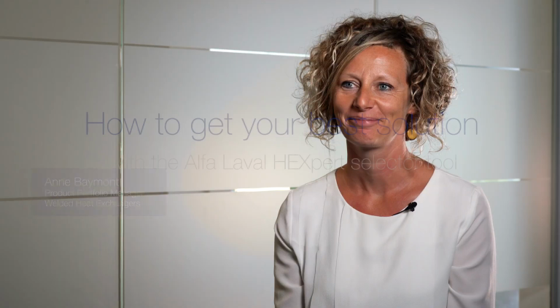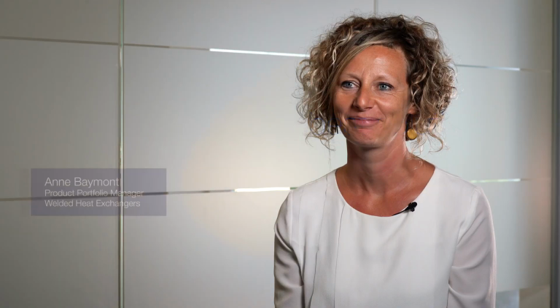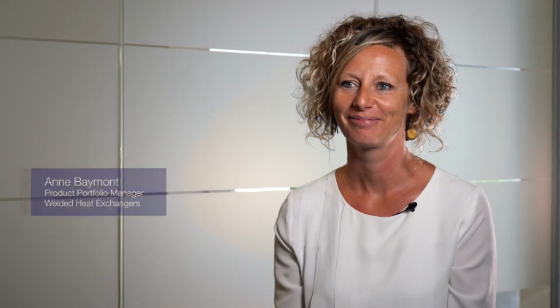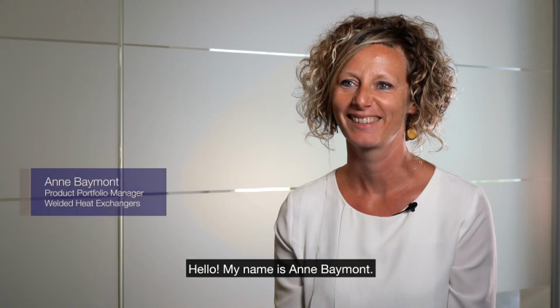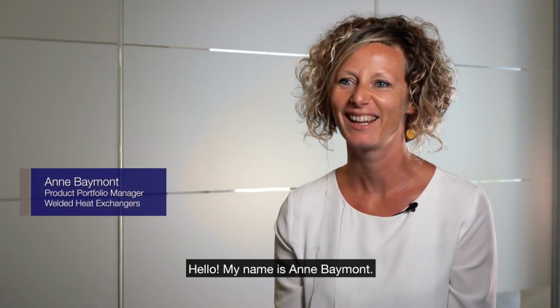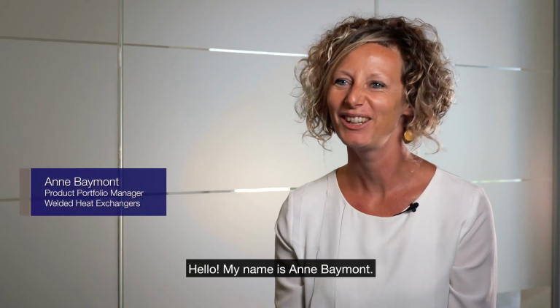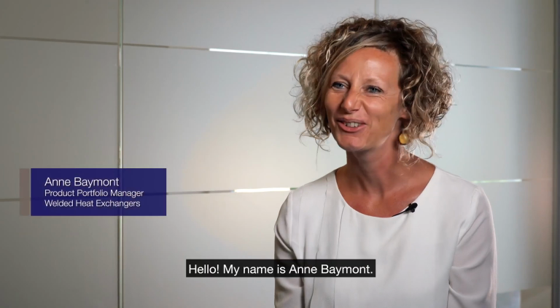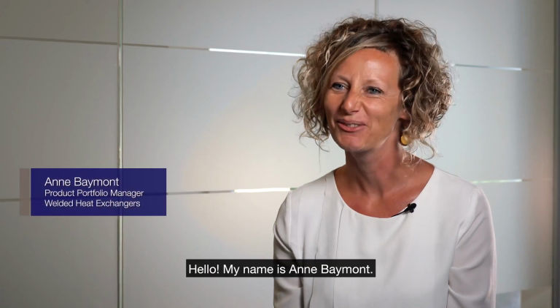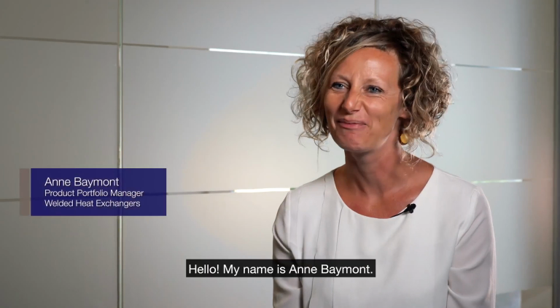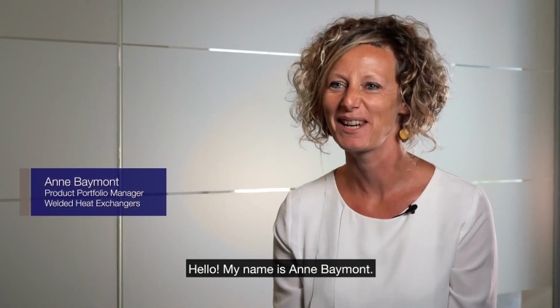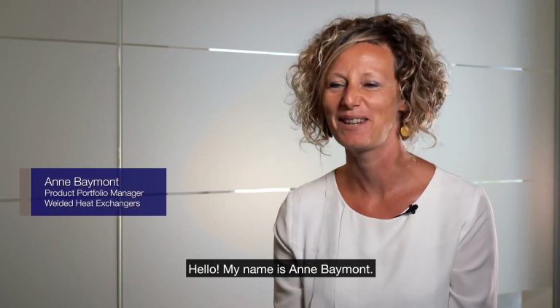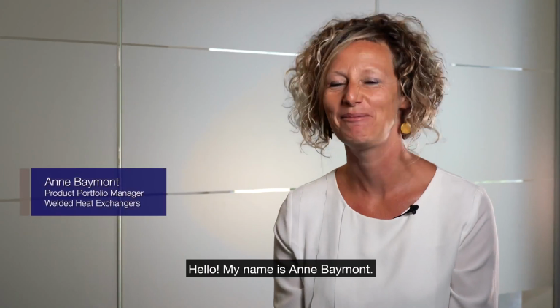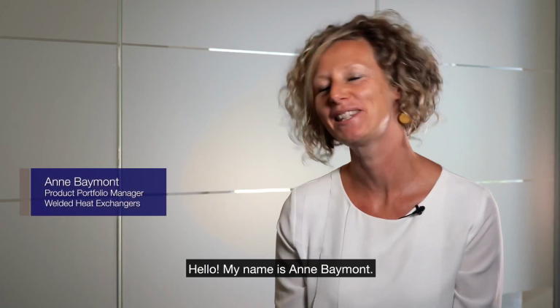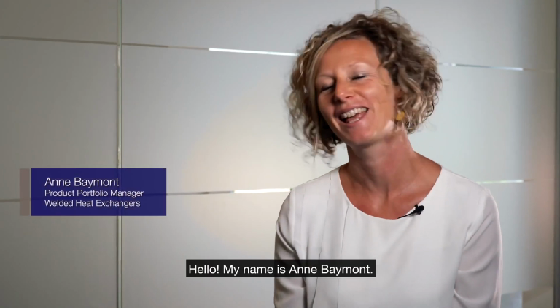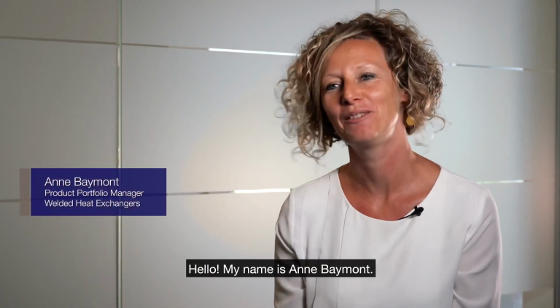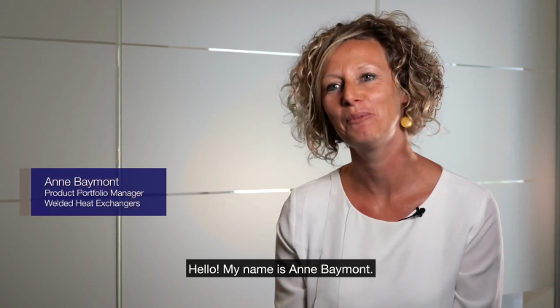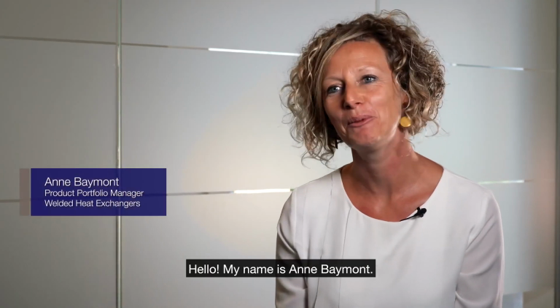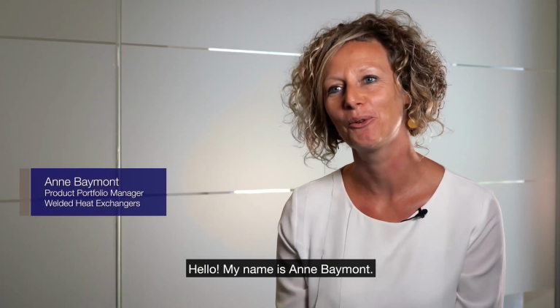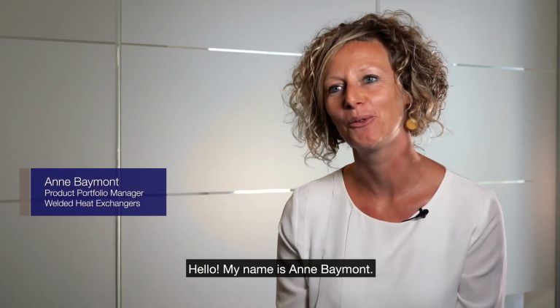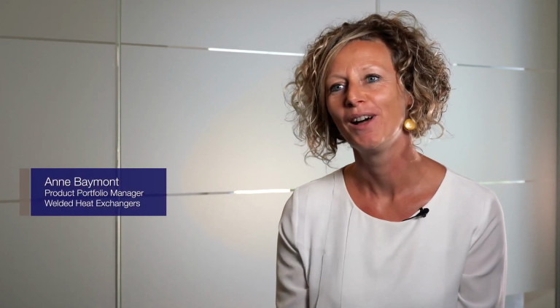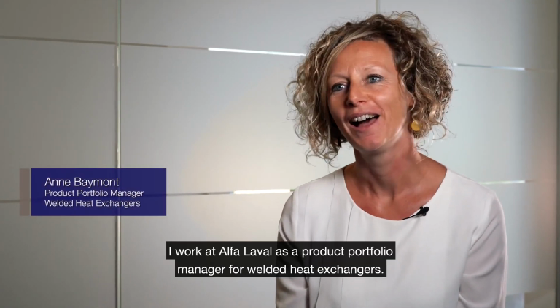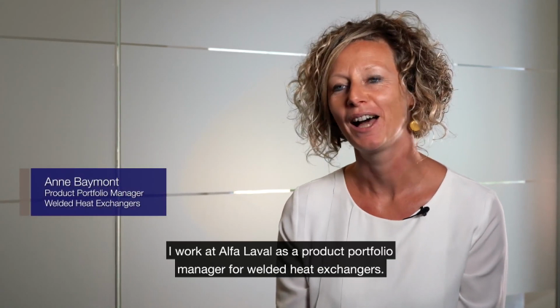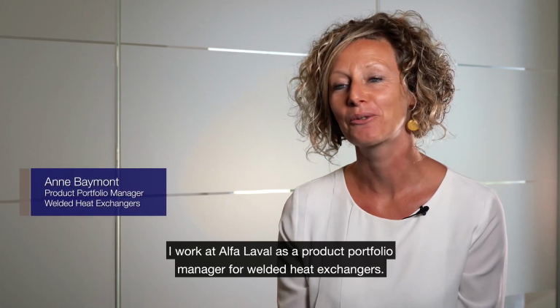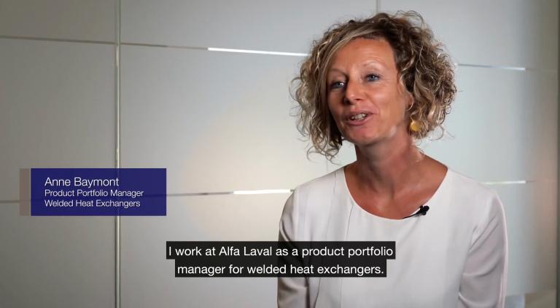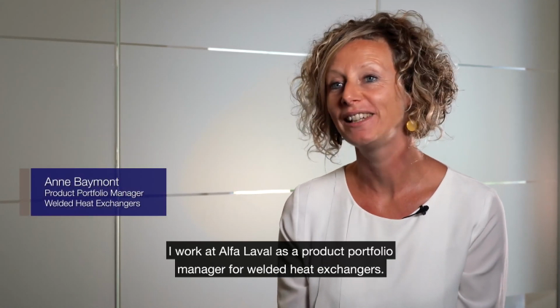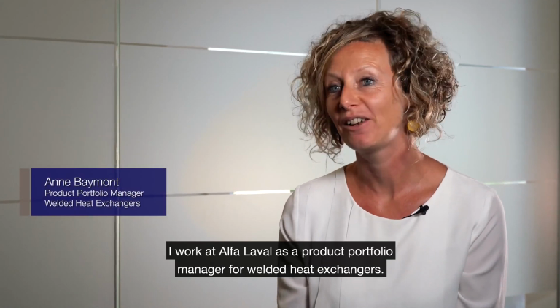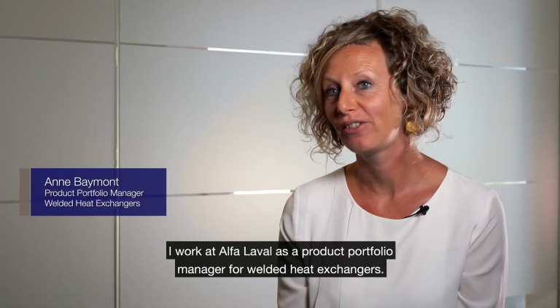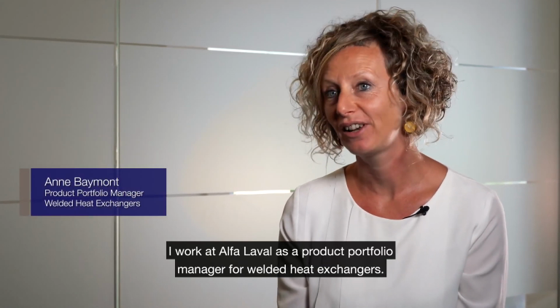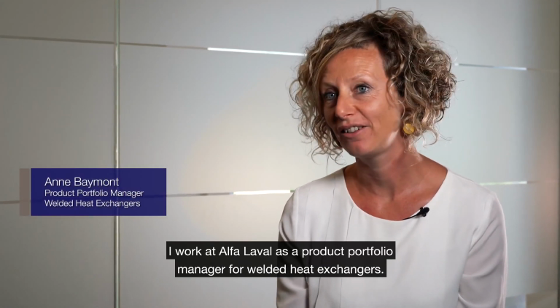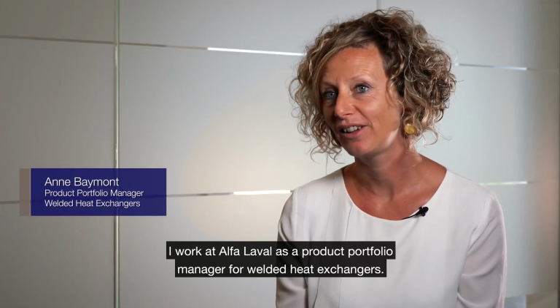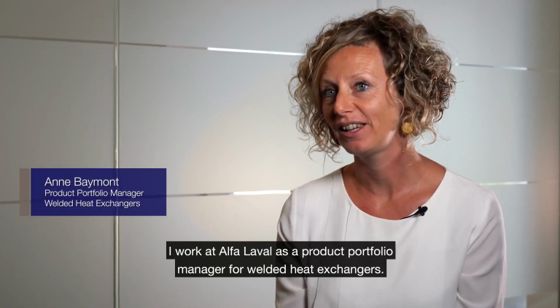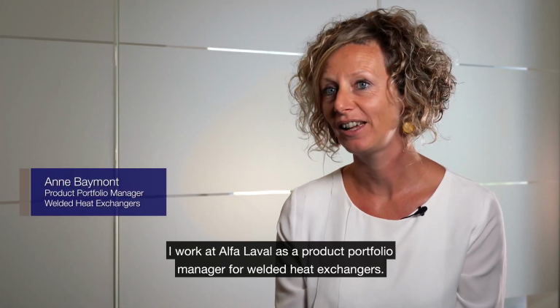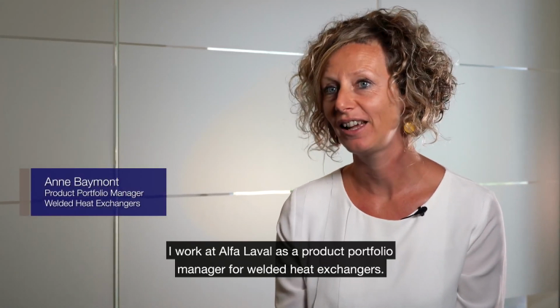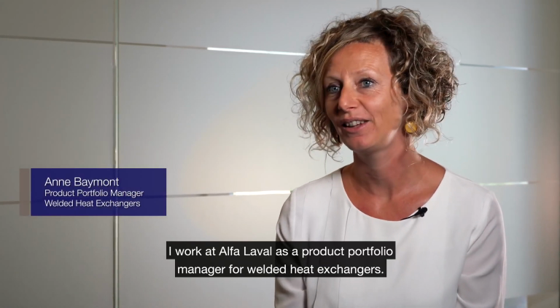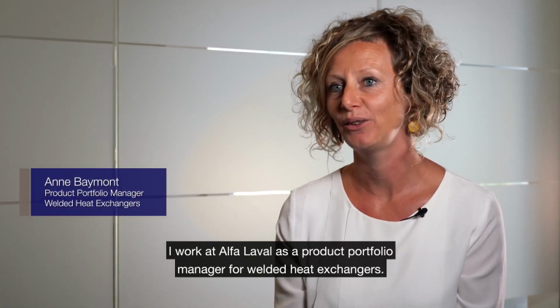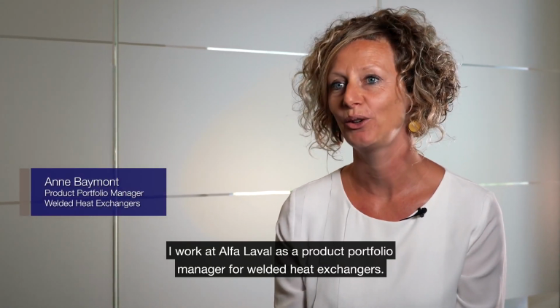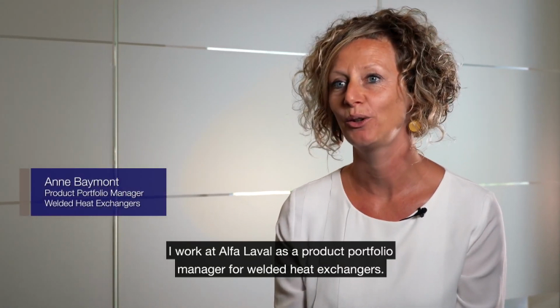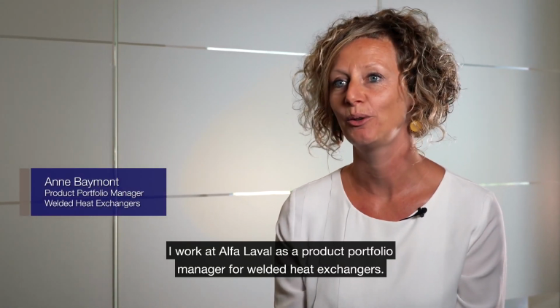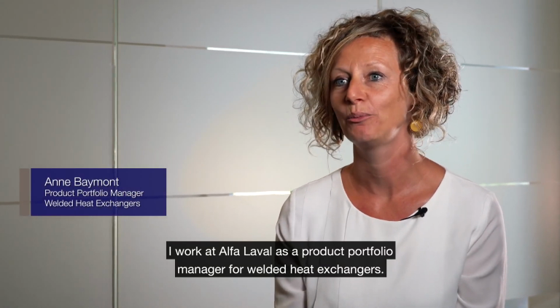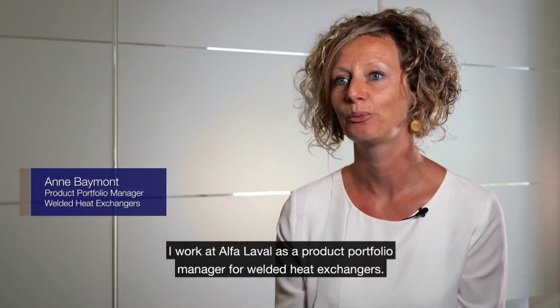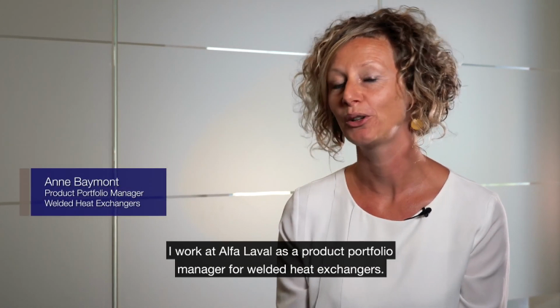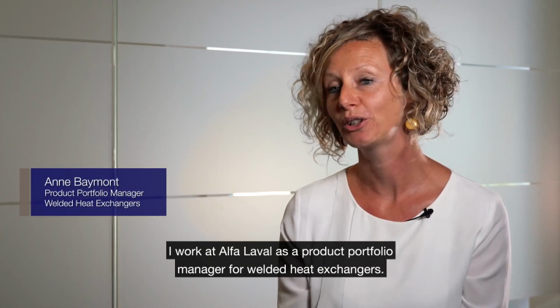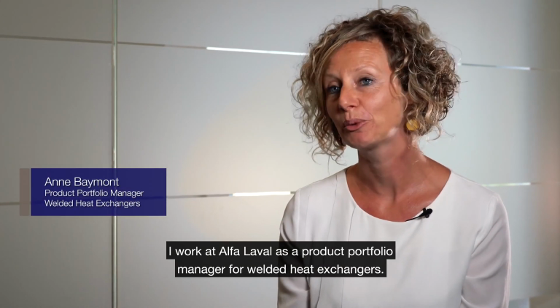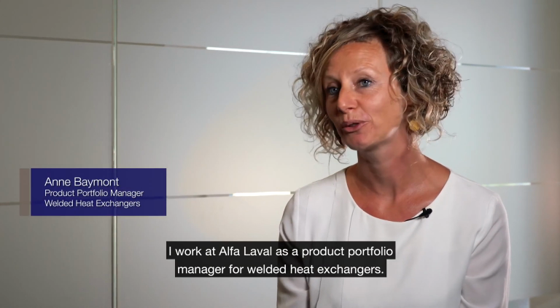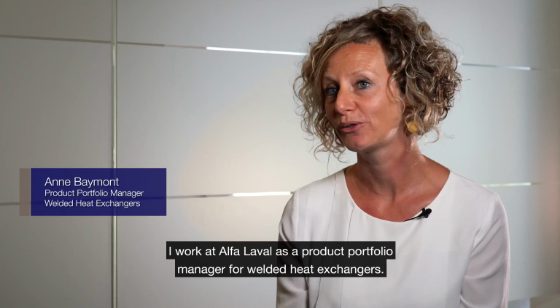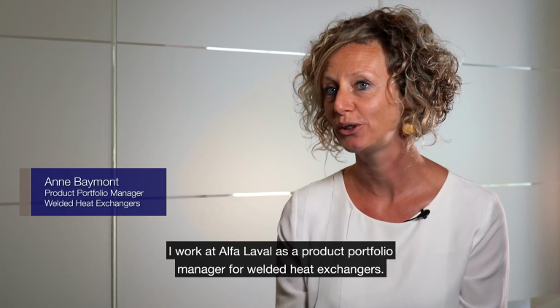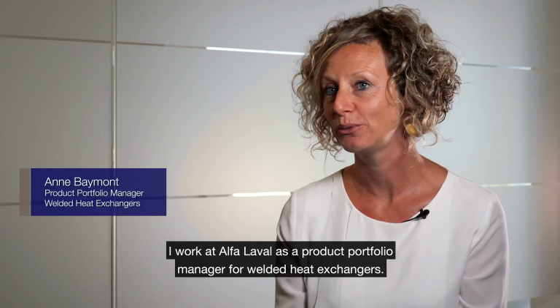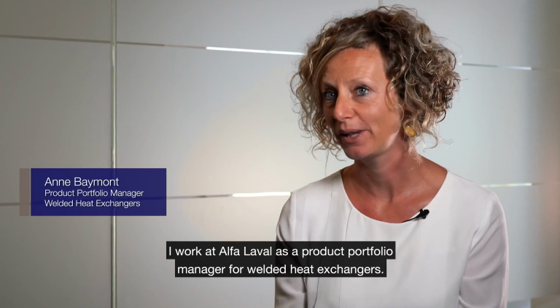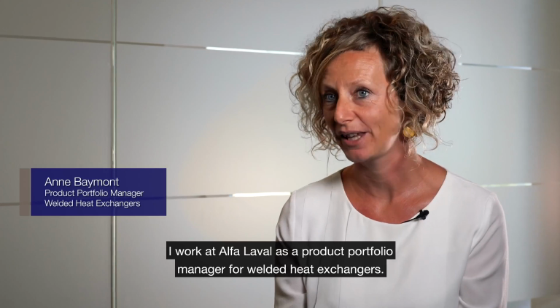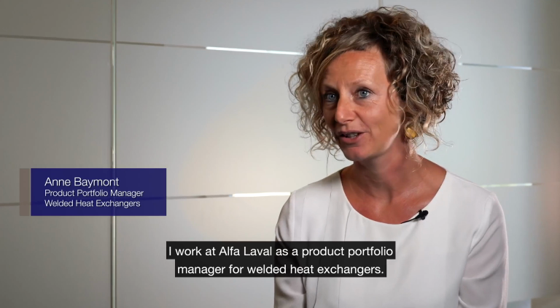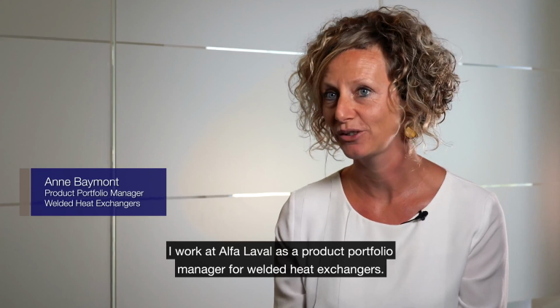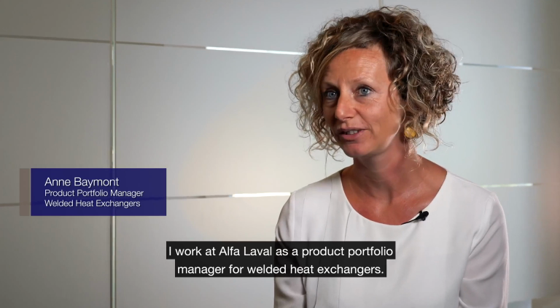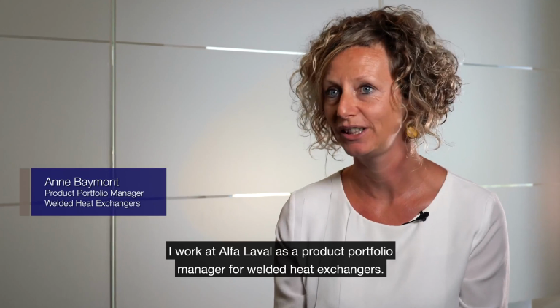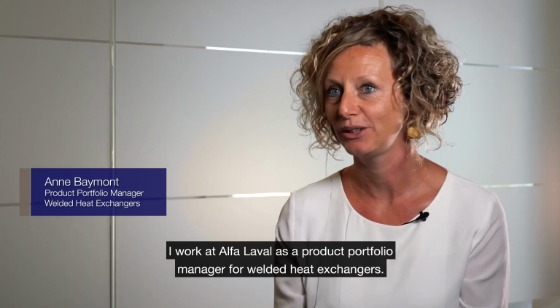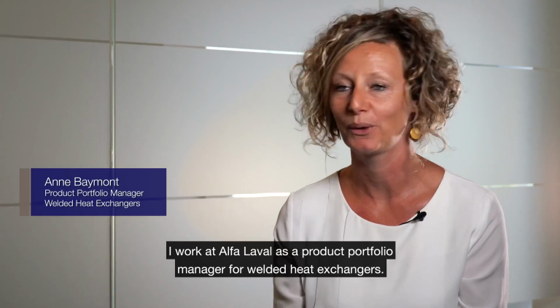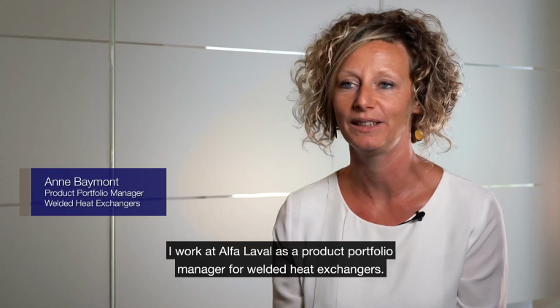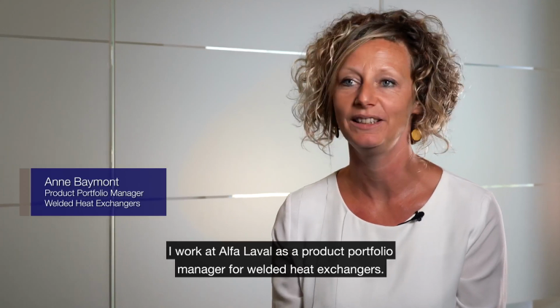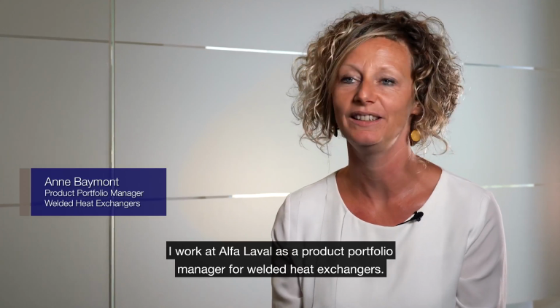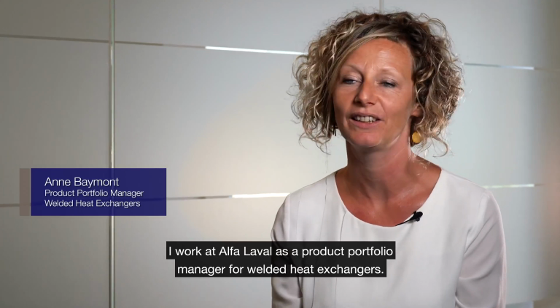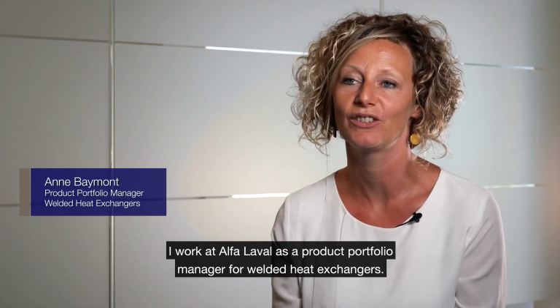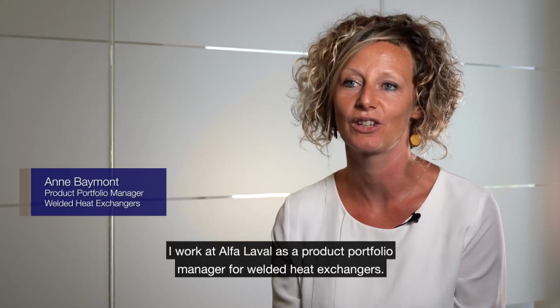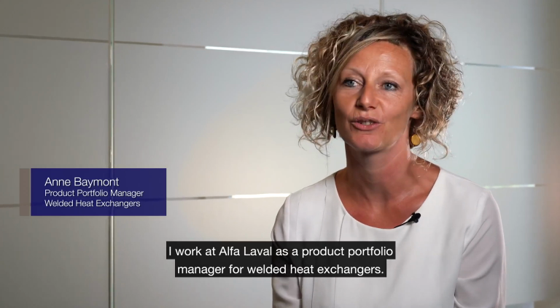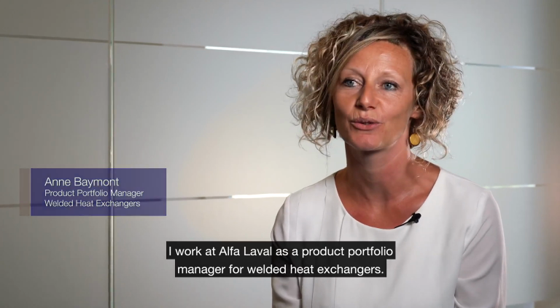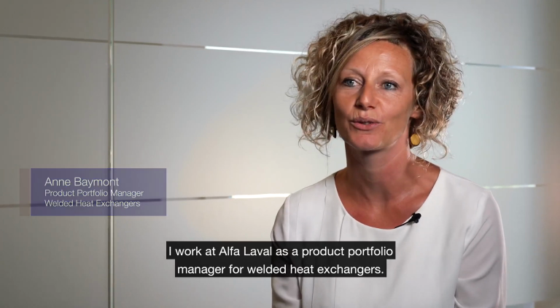Hello, my name is Anne Bémont. I work at Alfa Laval as a product portfolio manager in welded heat exchangers.